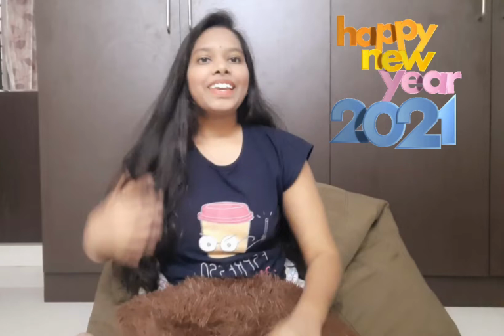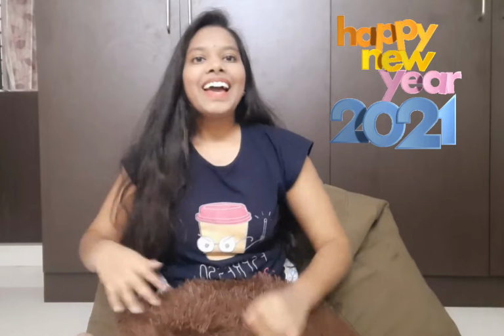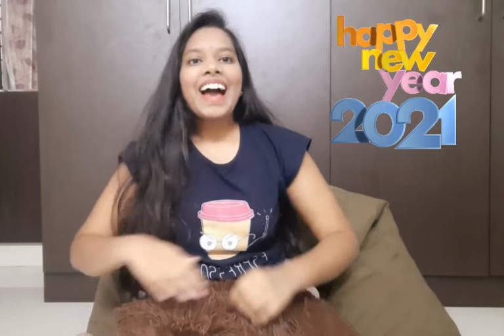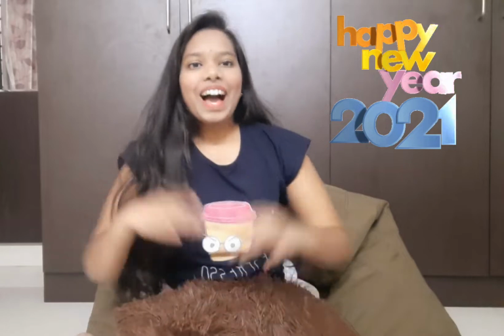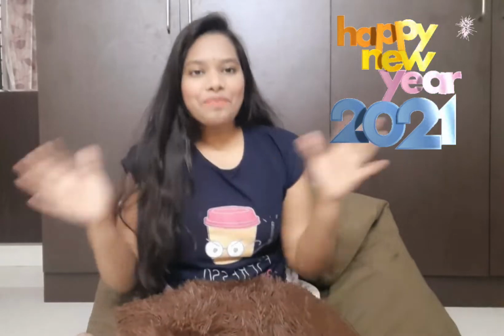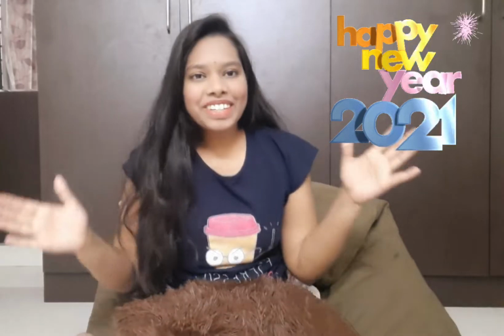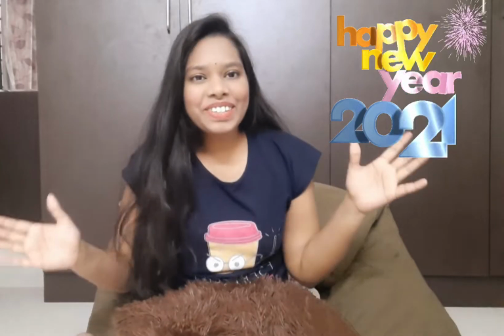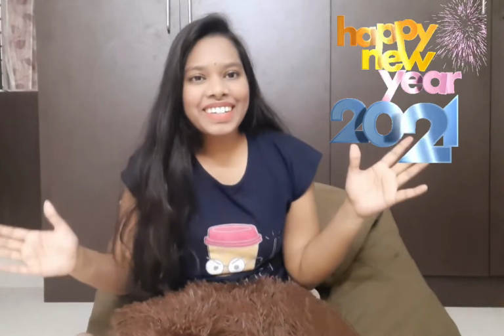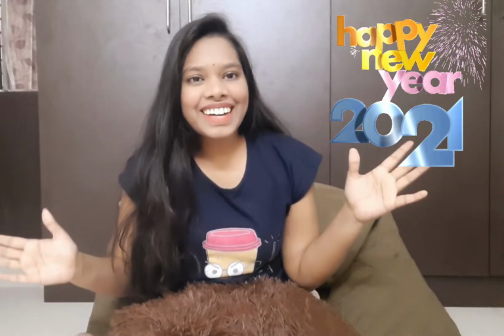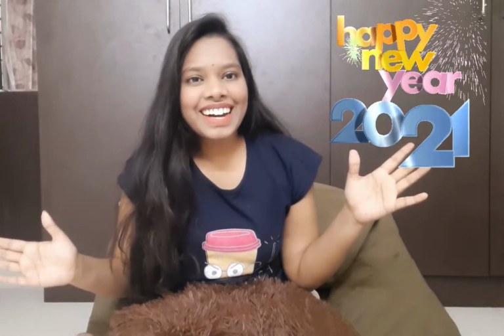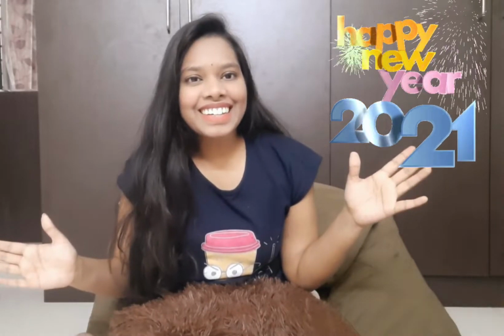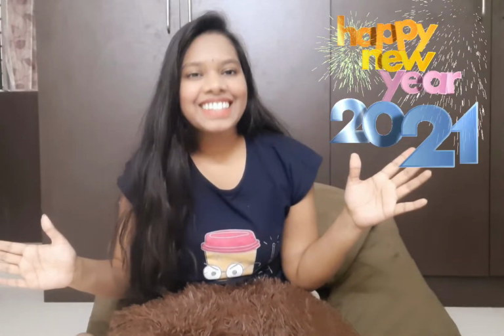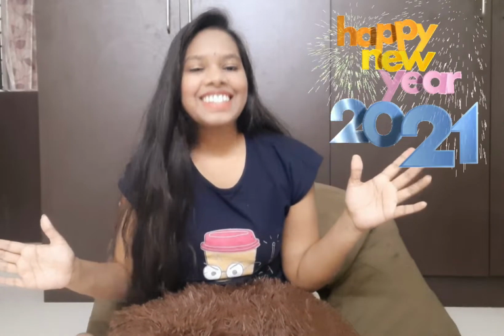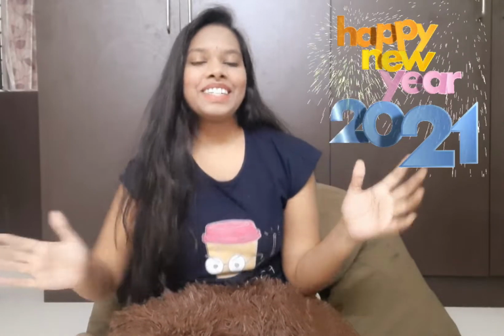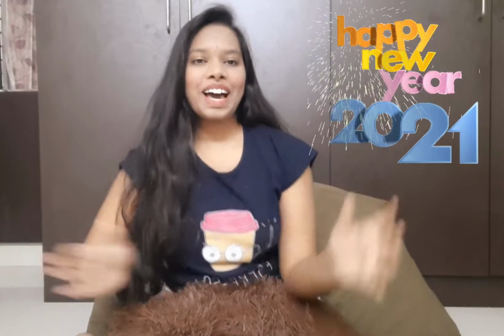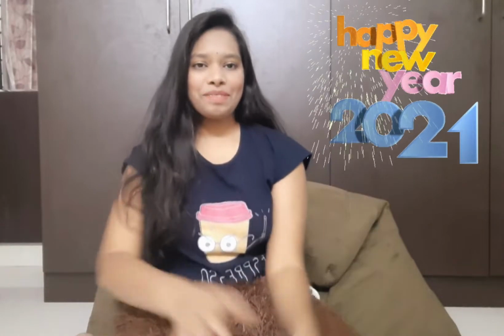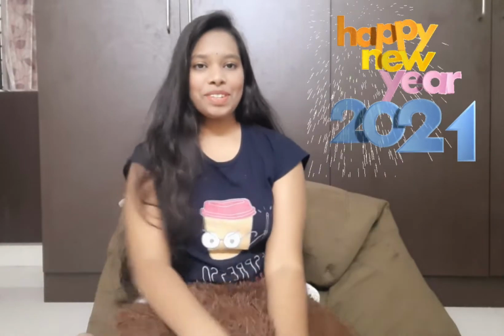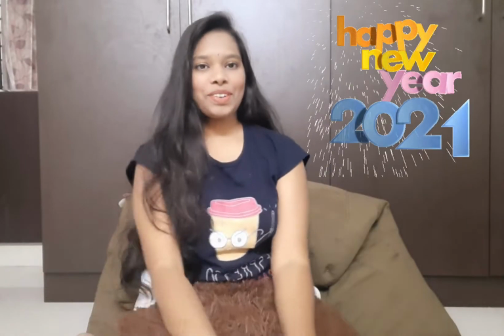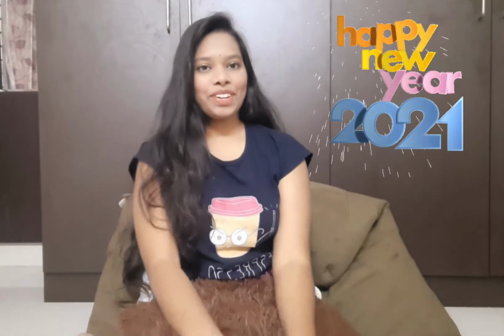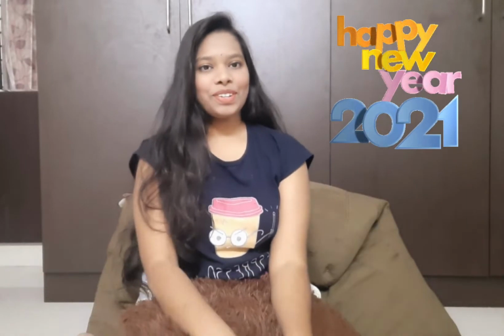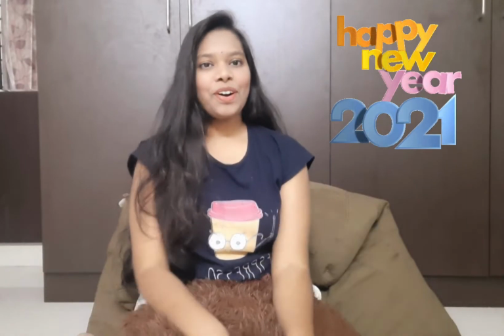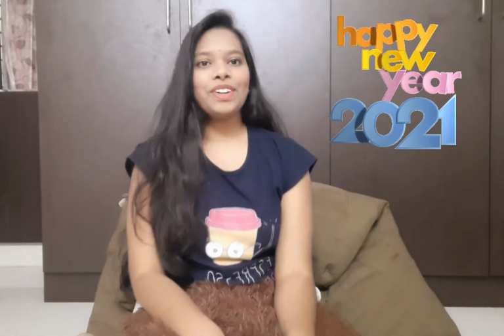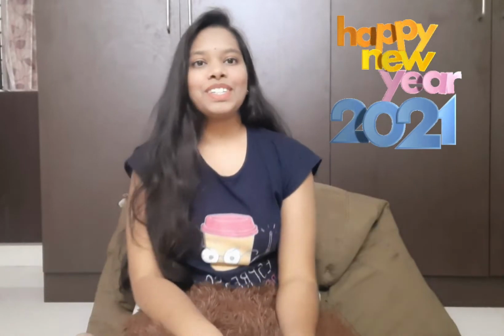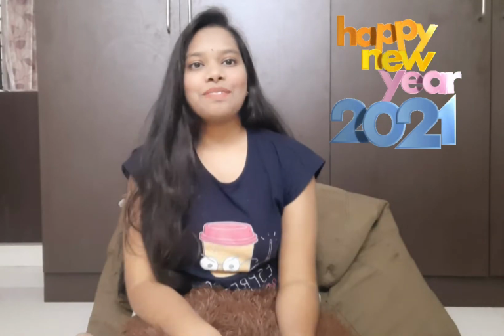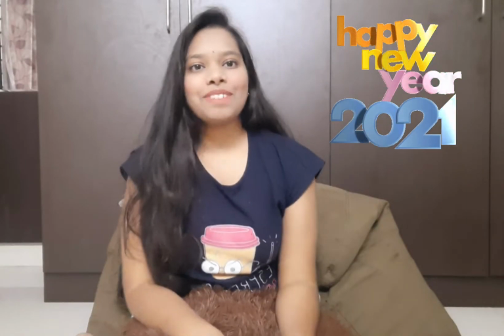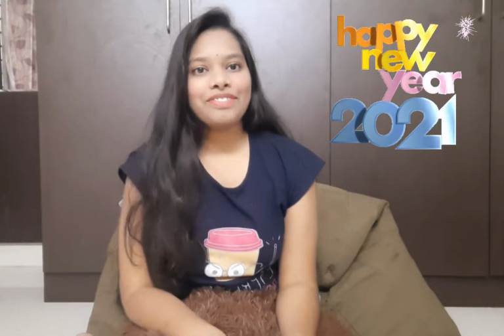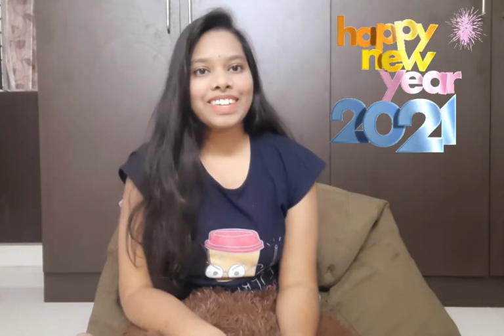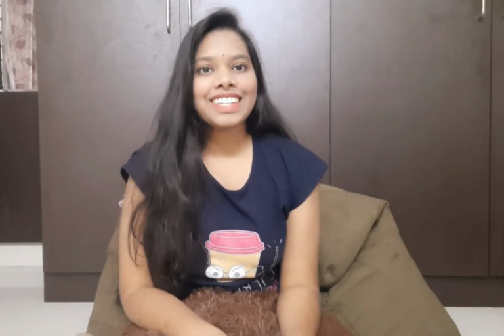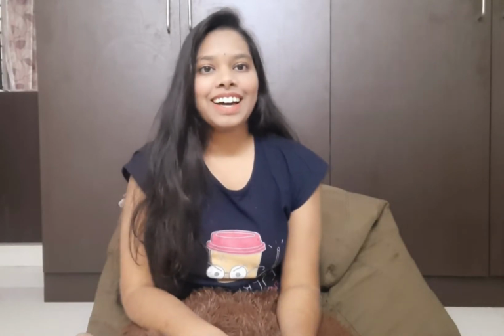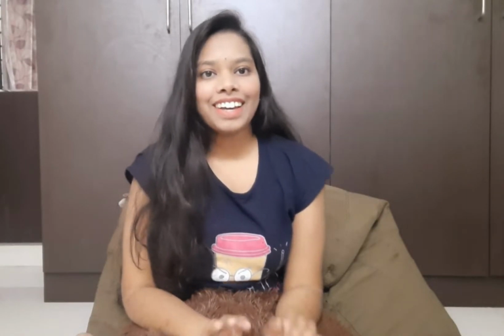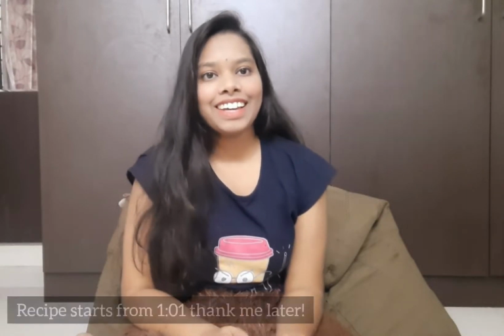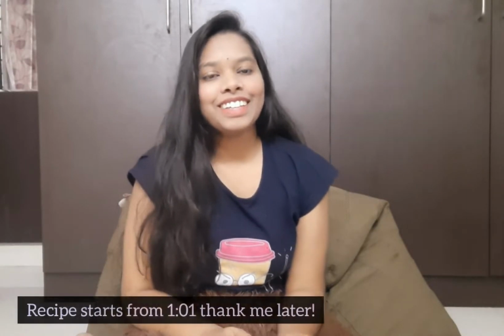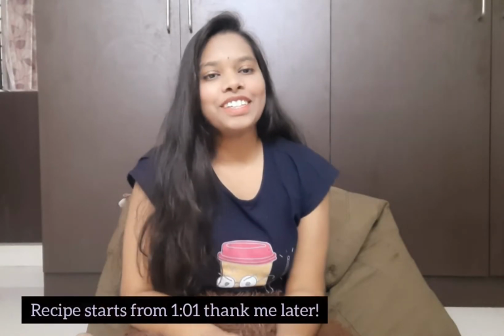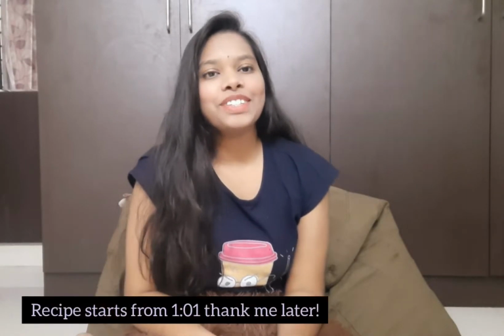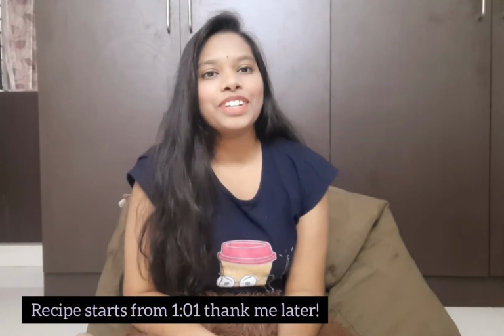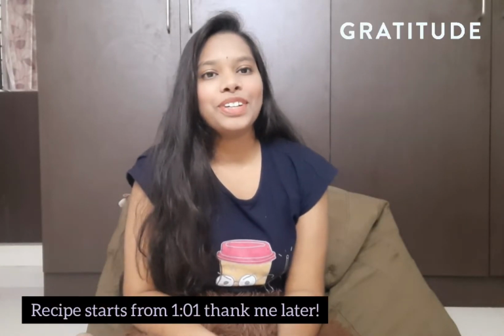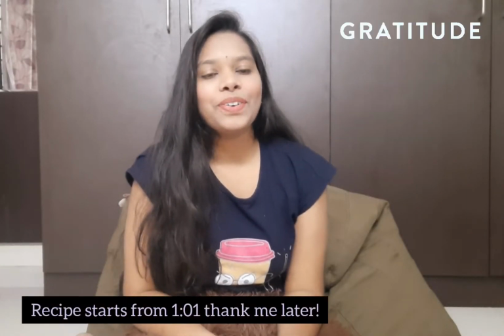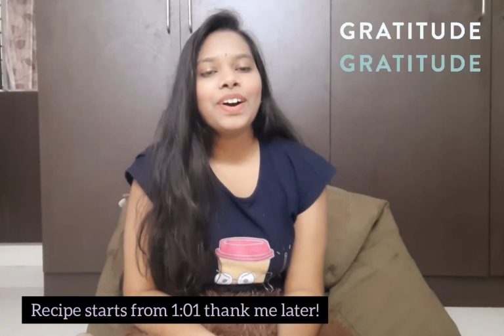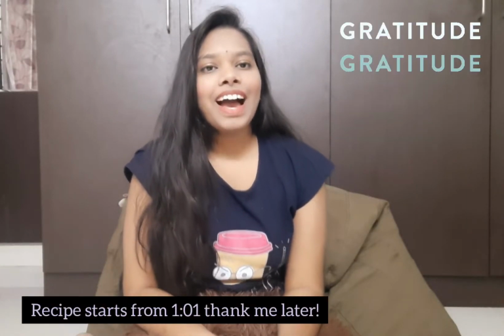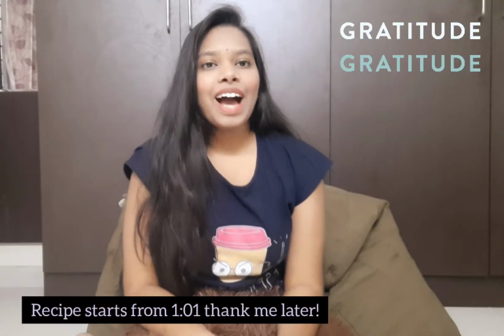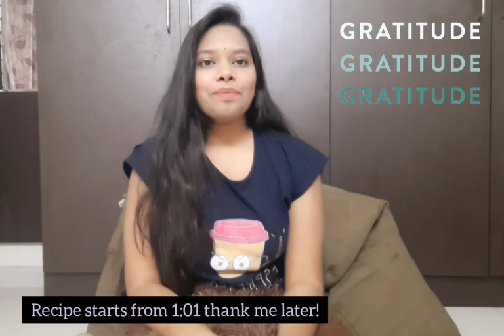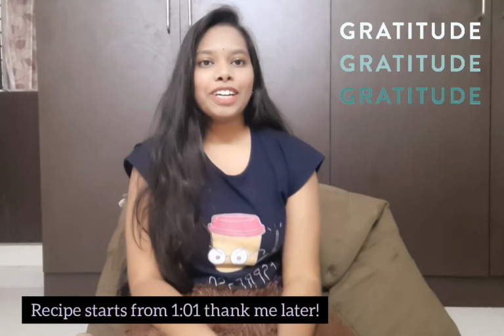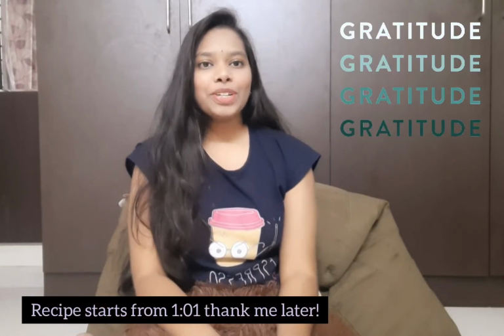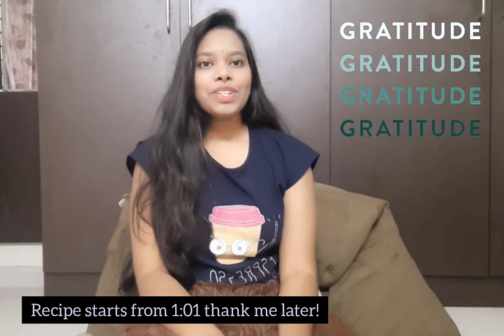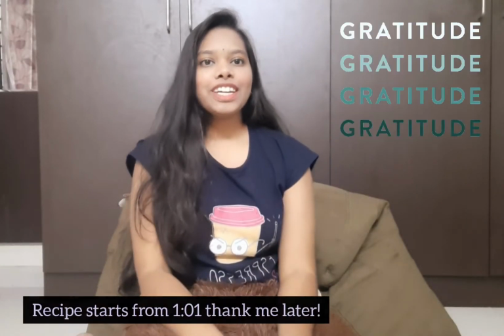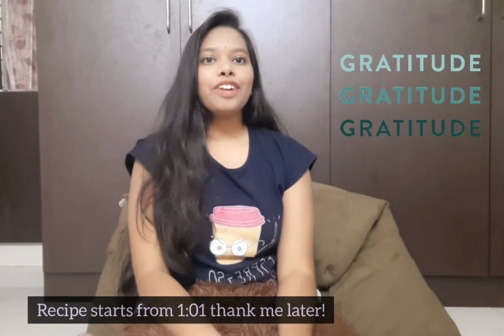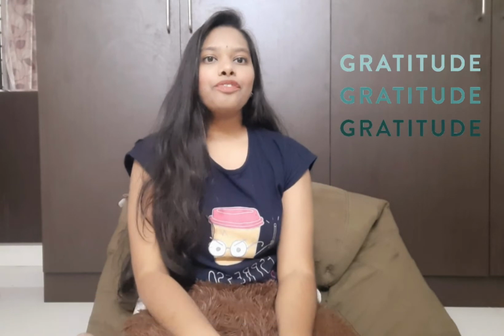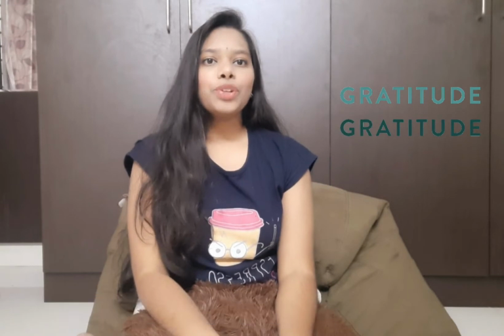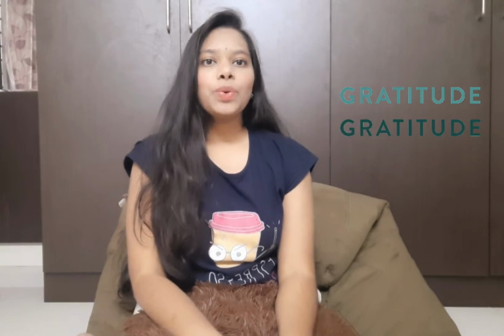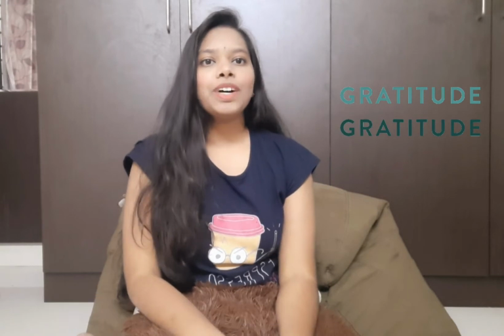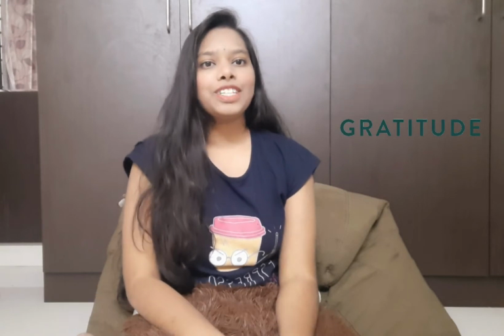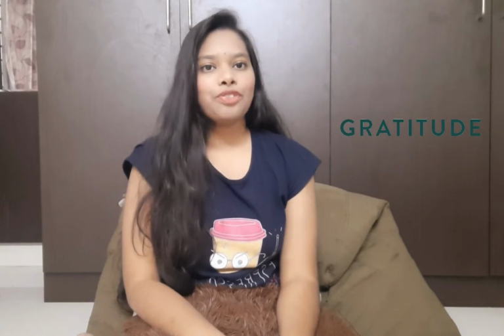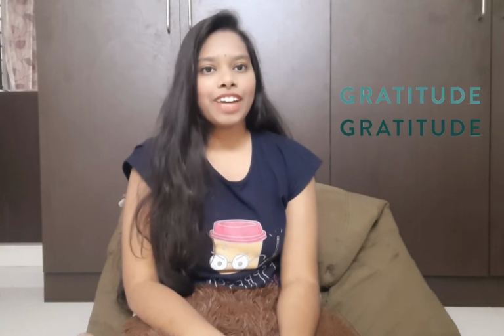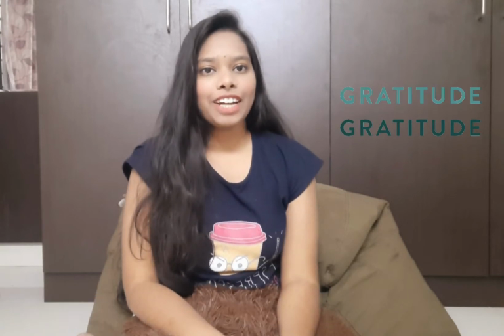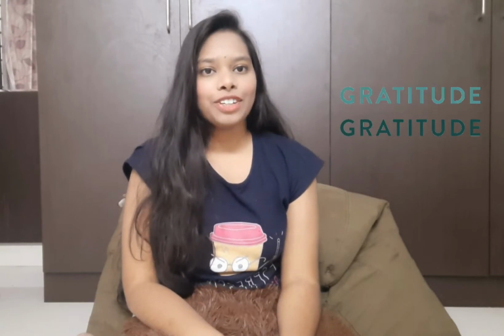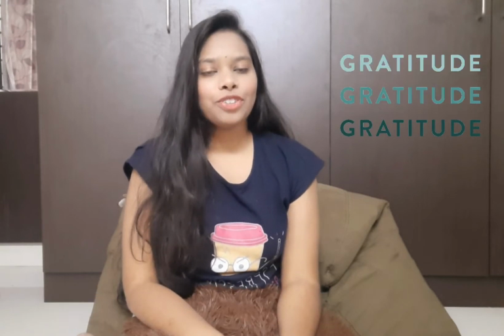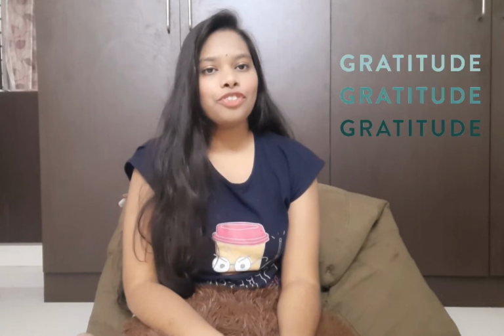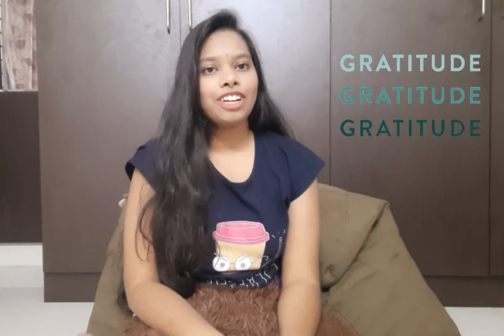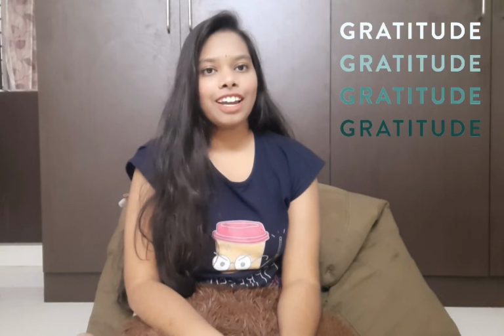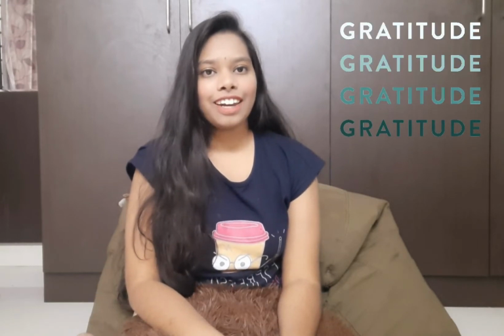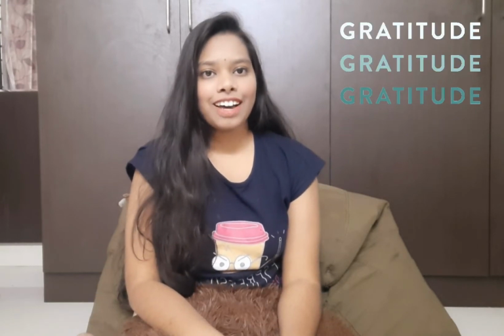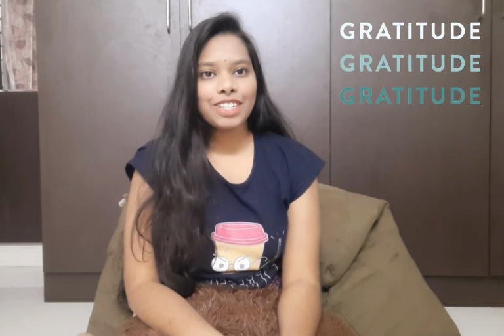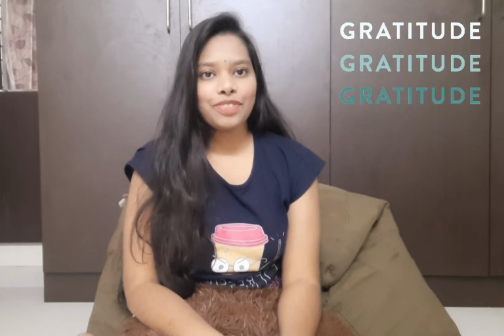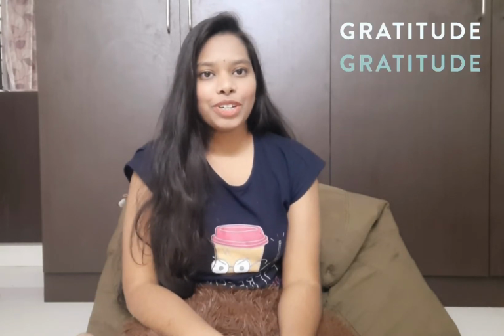Happy New Year guys! I am so sorry you got to see my face again in this video. I am here to share a few words of gratitude for our last video.